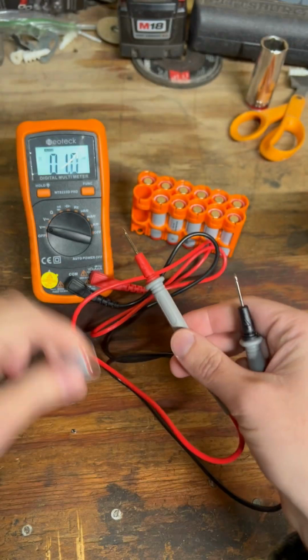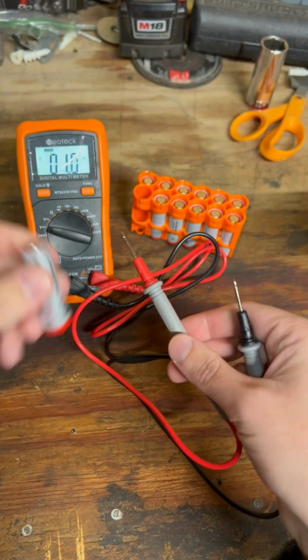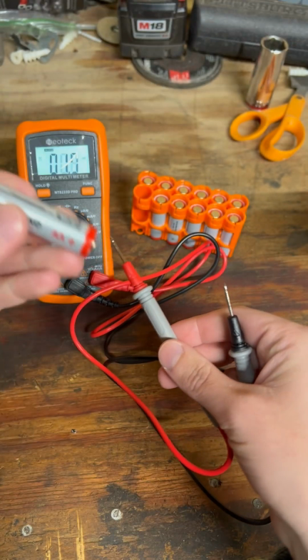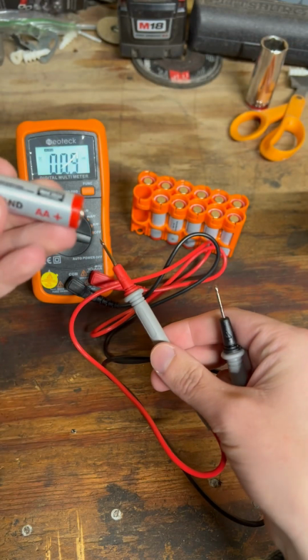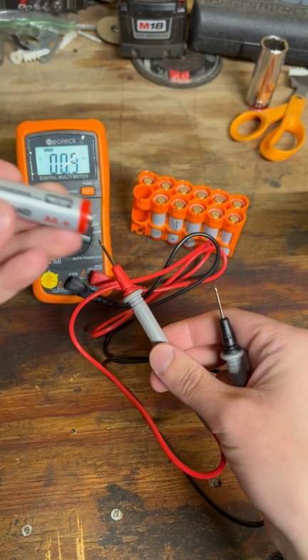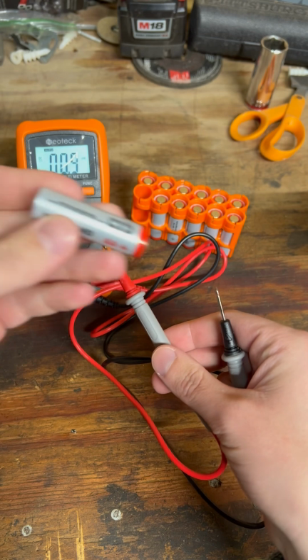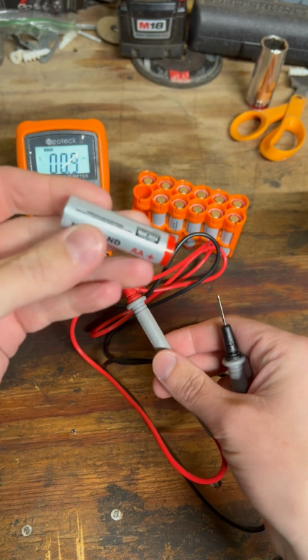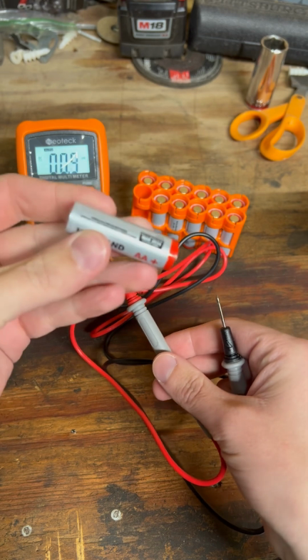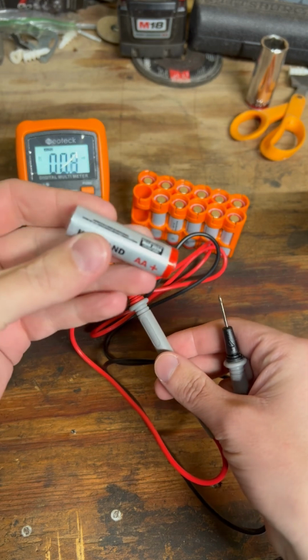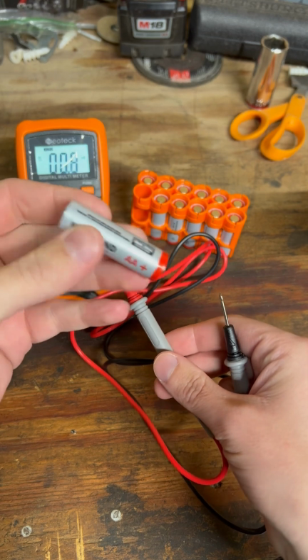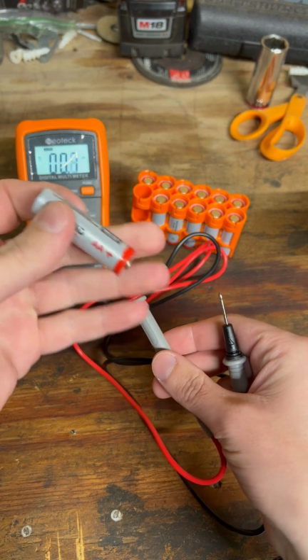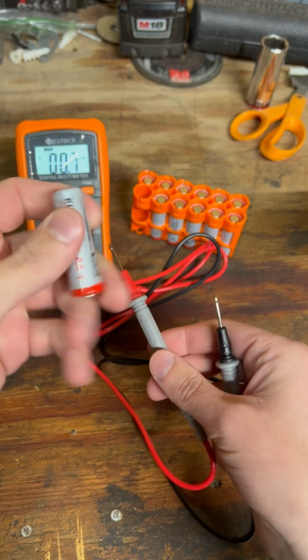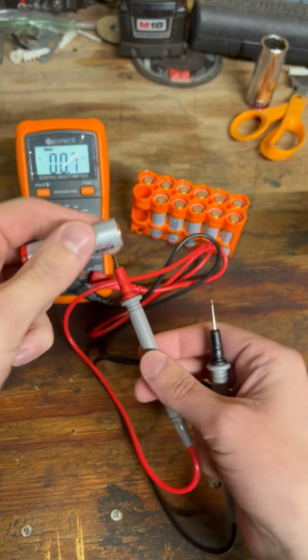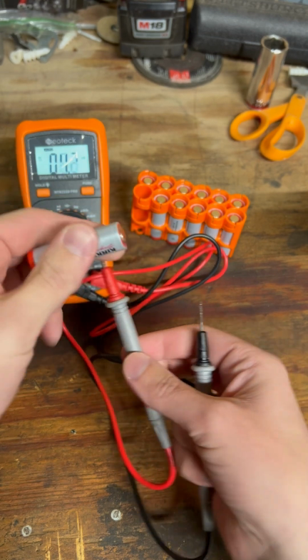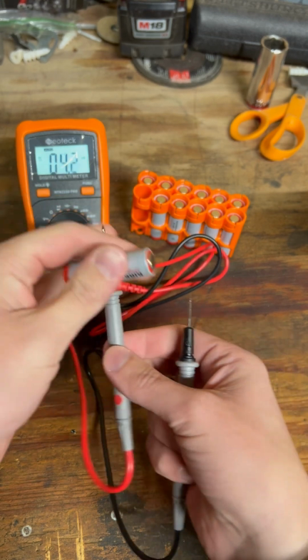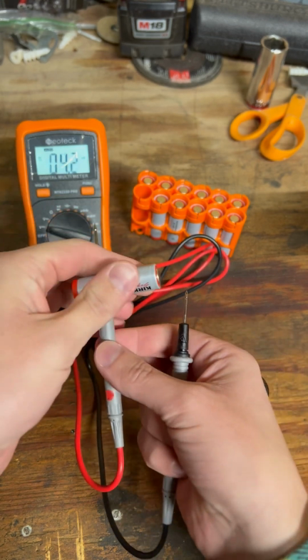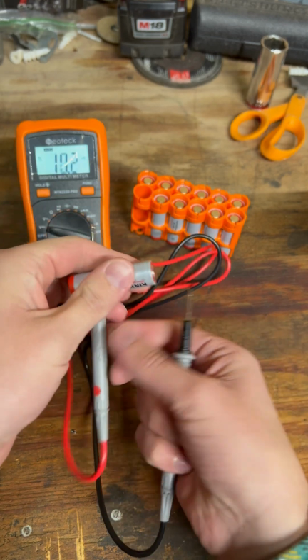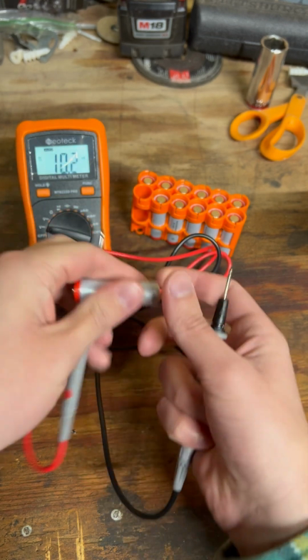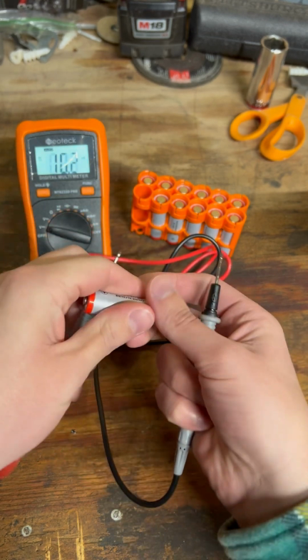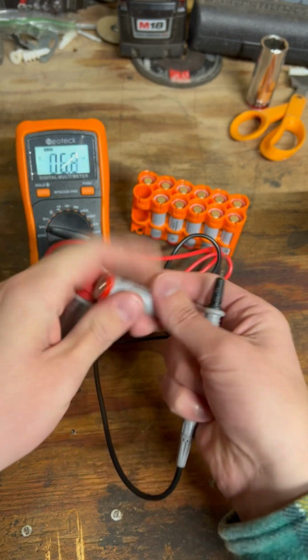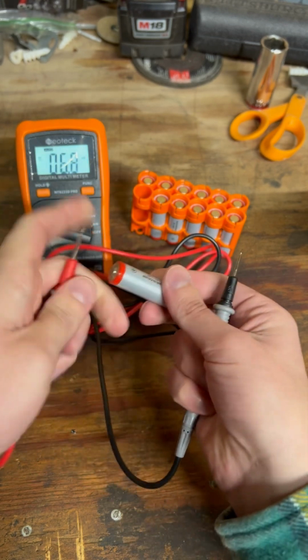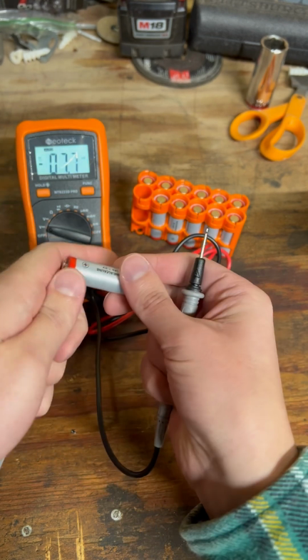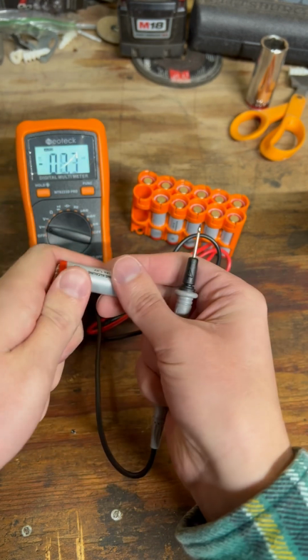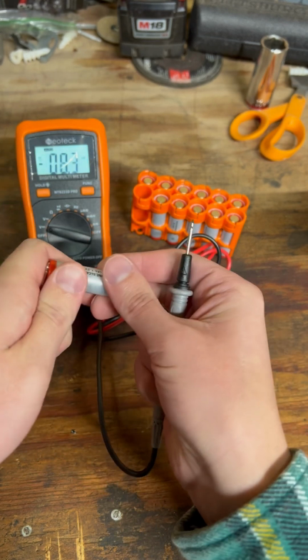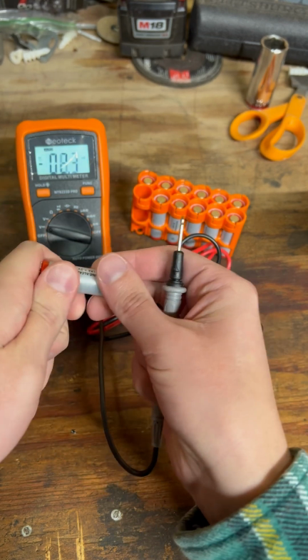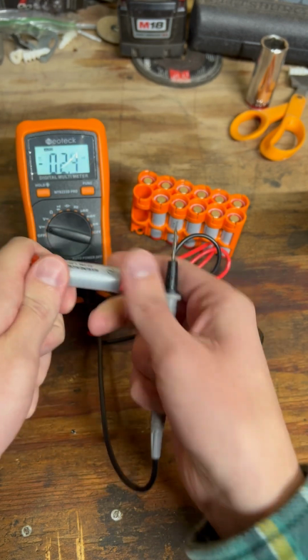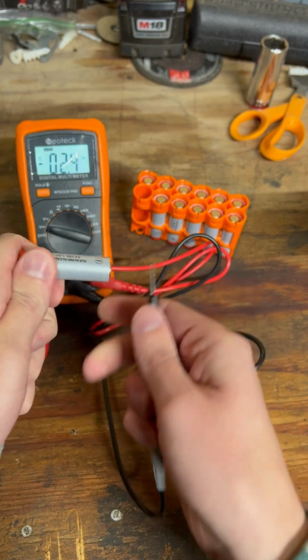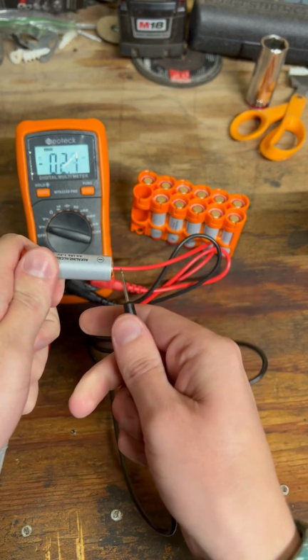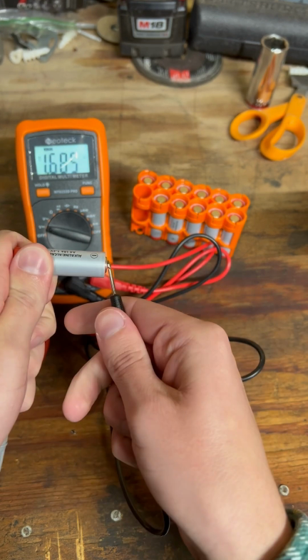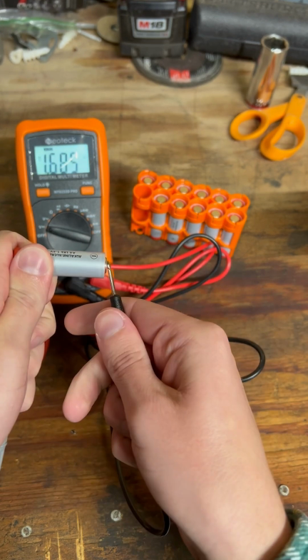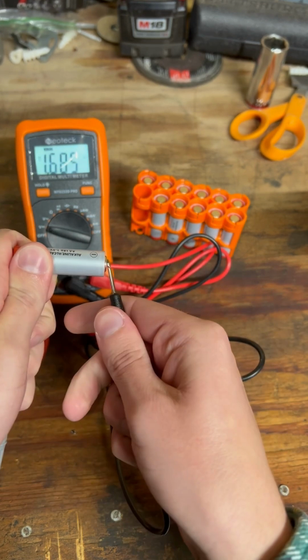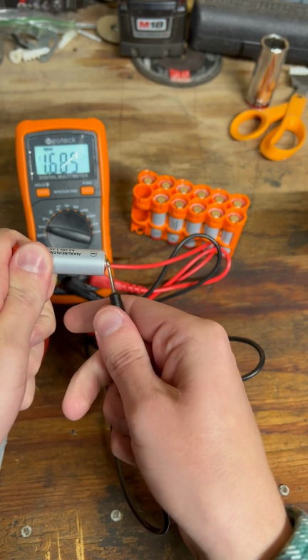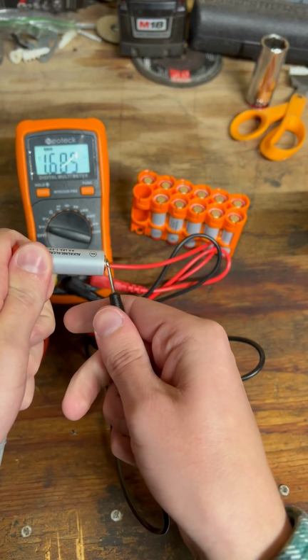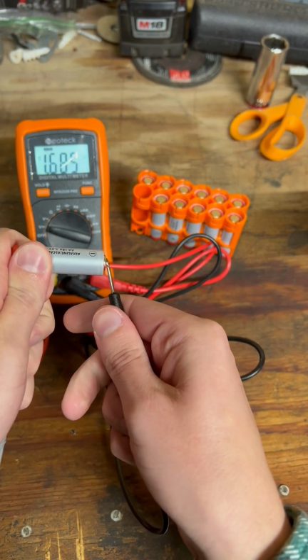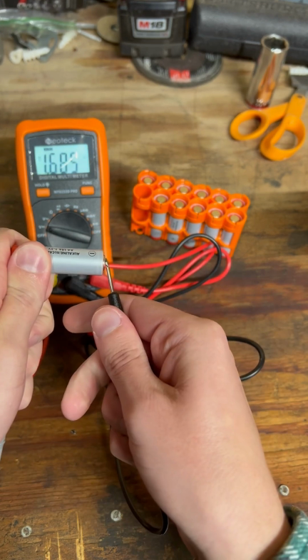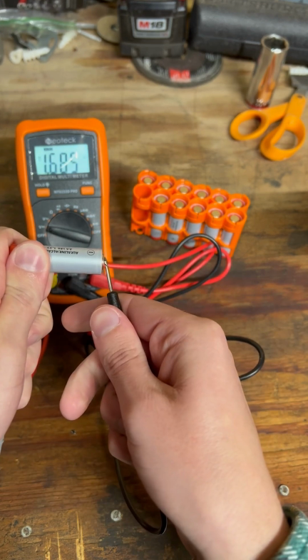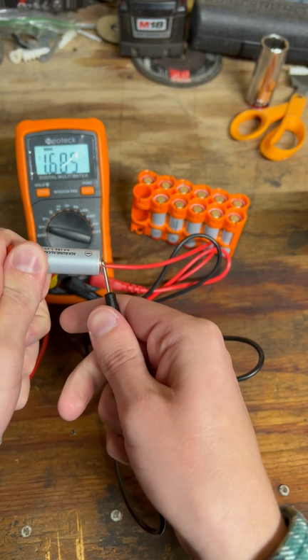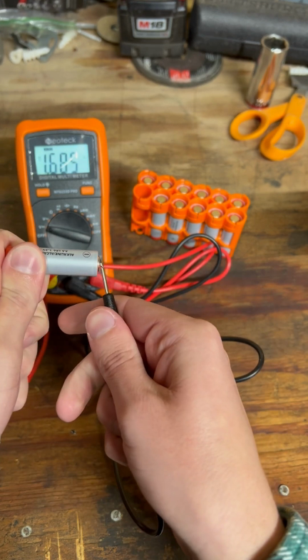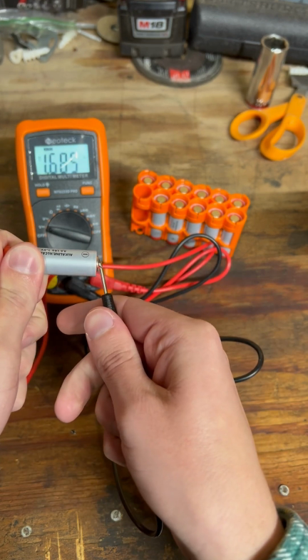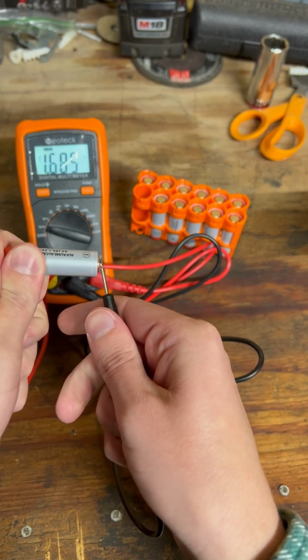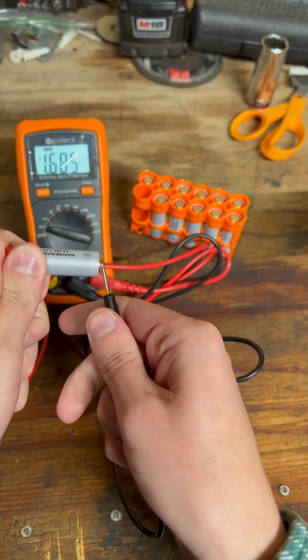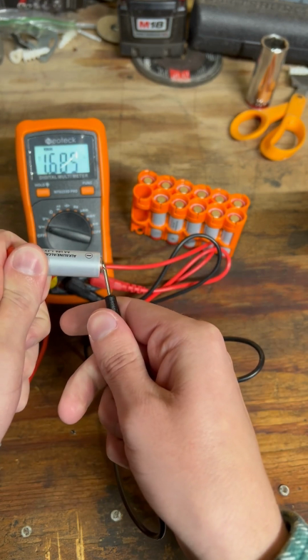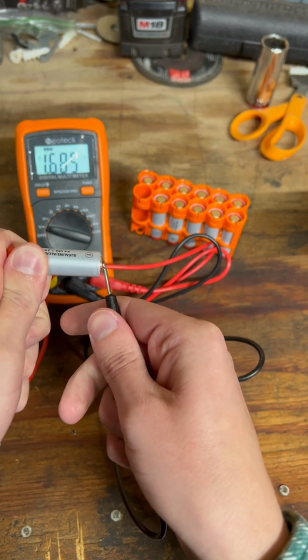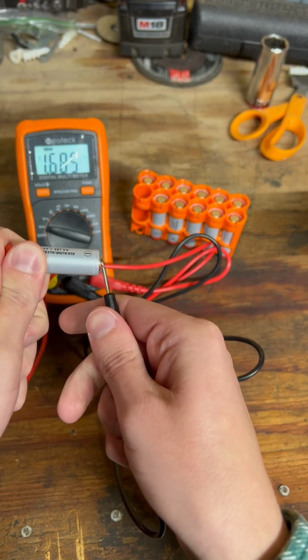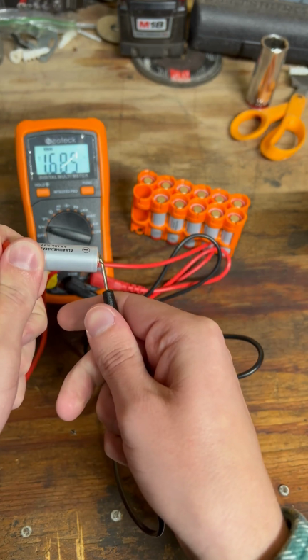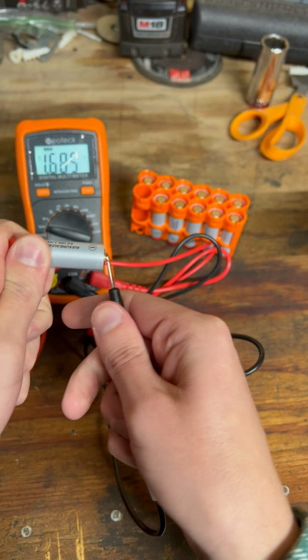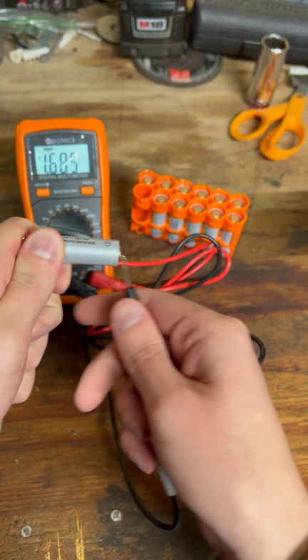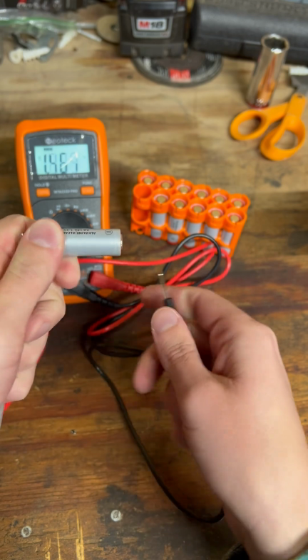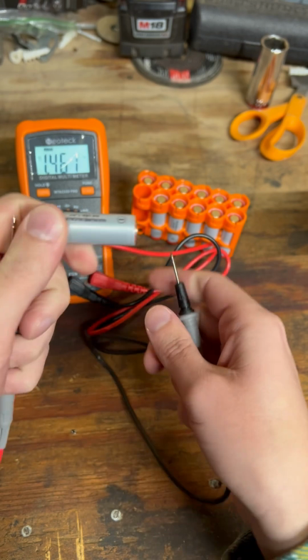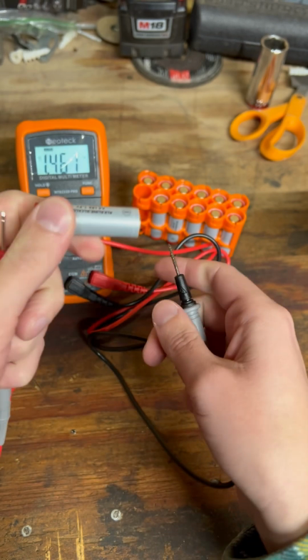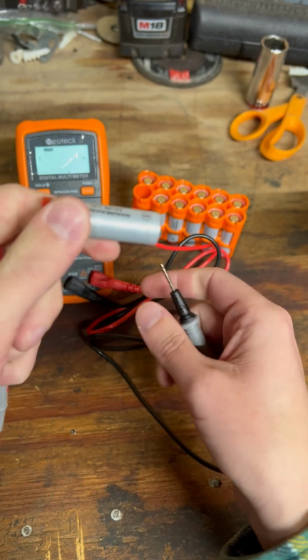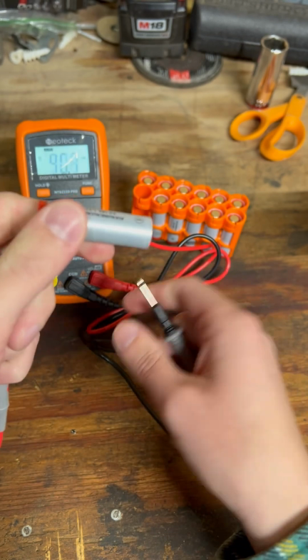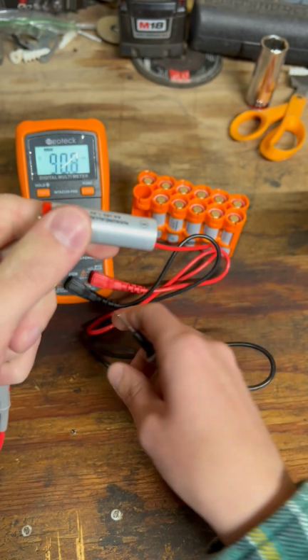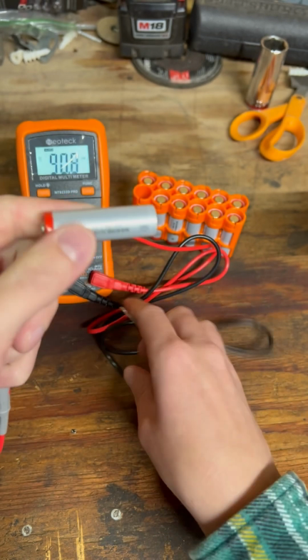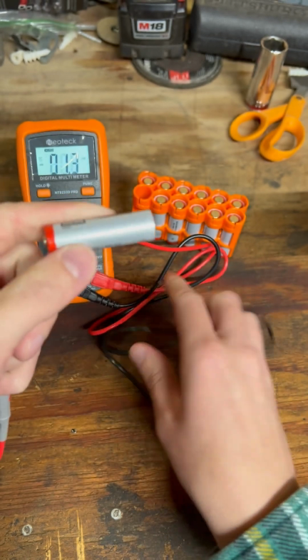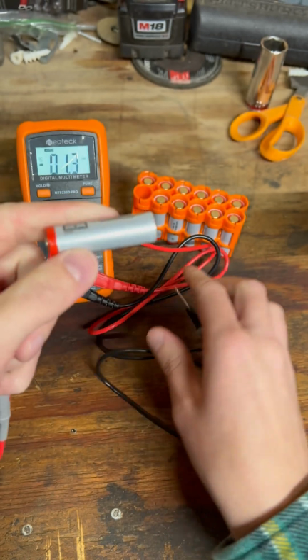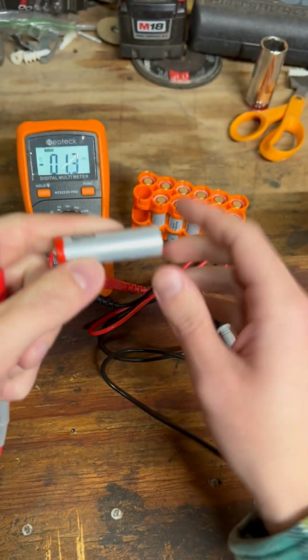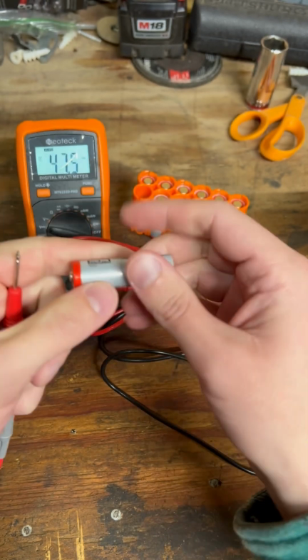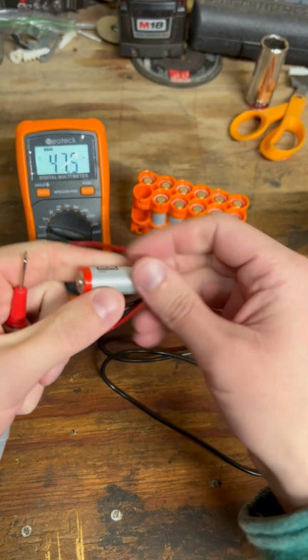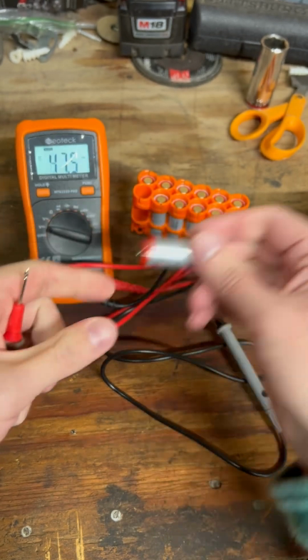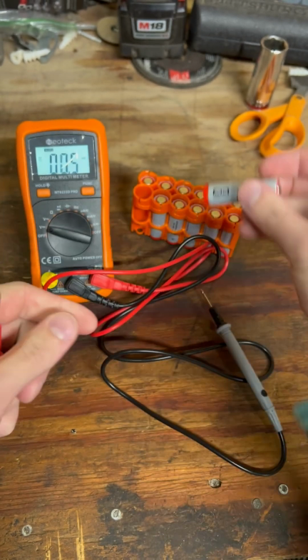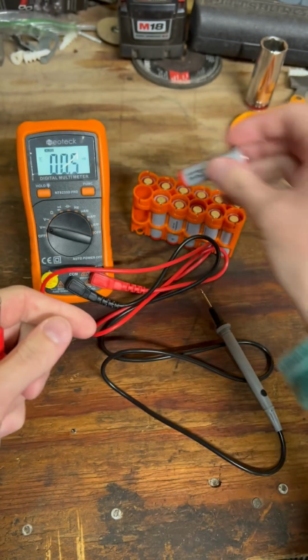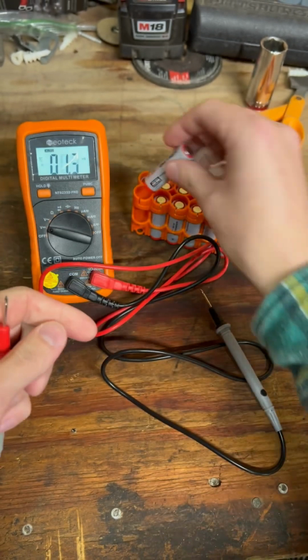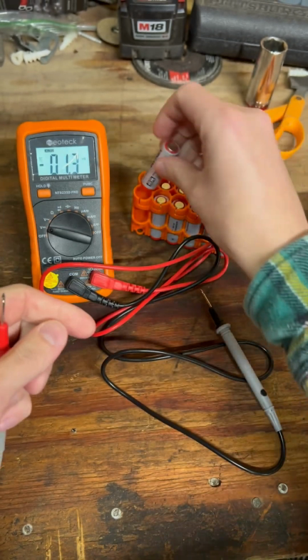Let's take this brand new Kirkland battery that I have here. Touch the leads — you can see we got 1.68. So this is a really, really fresh, good battery here.